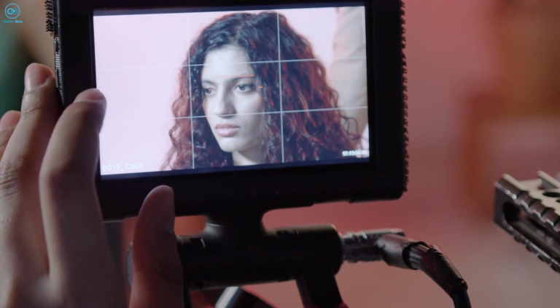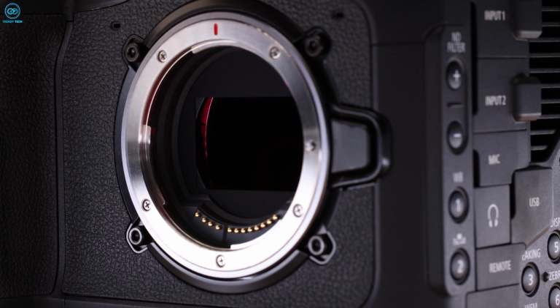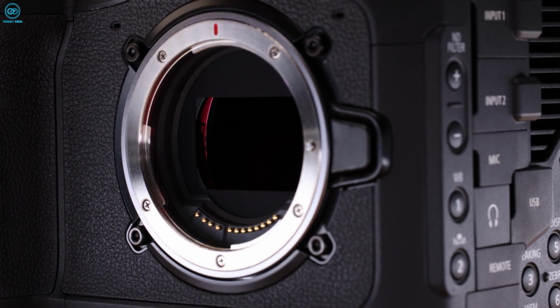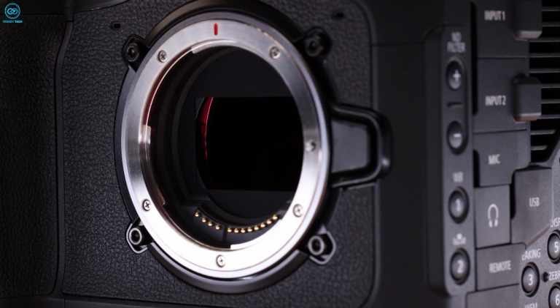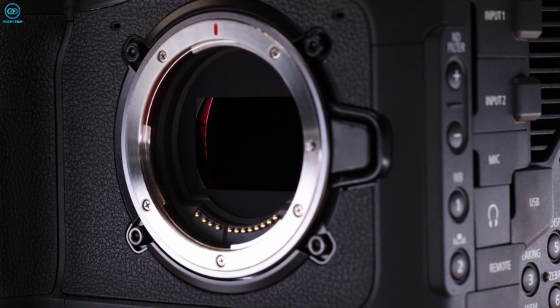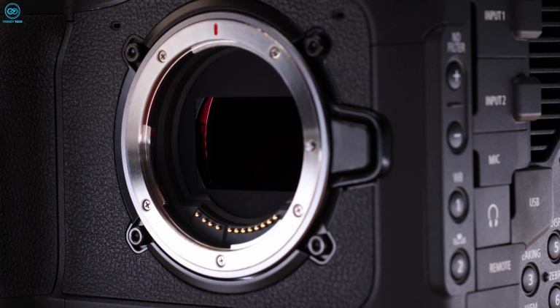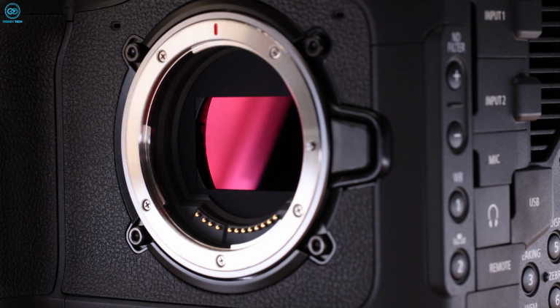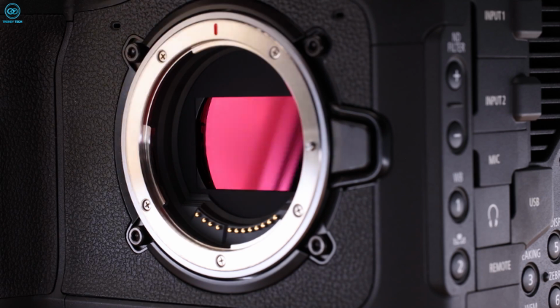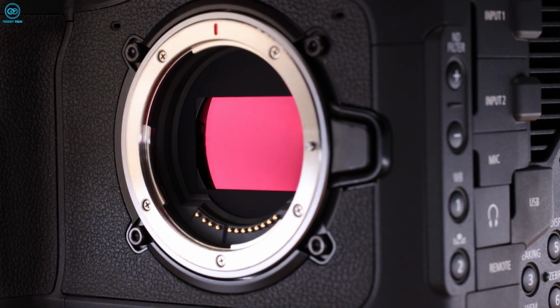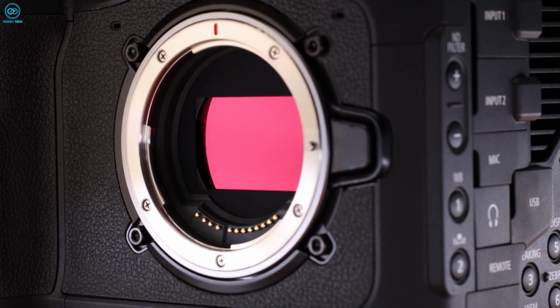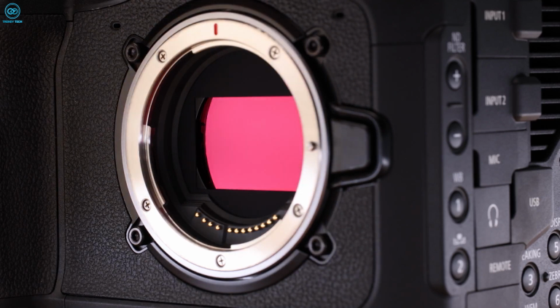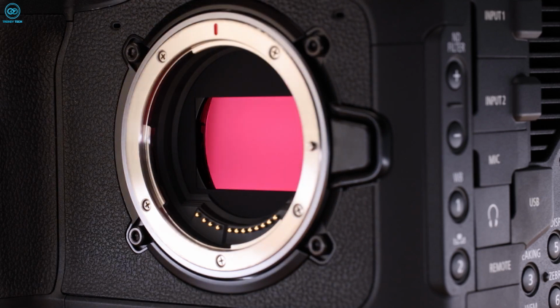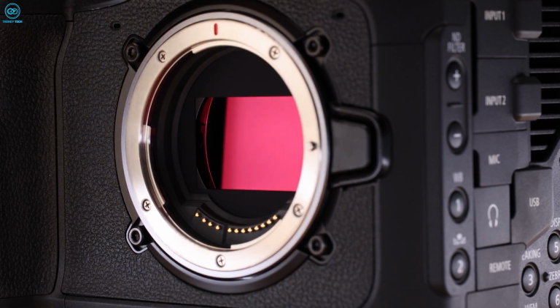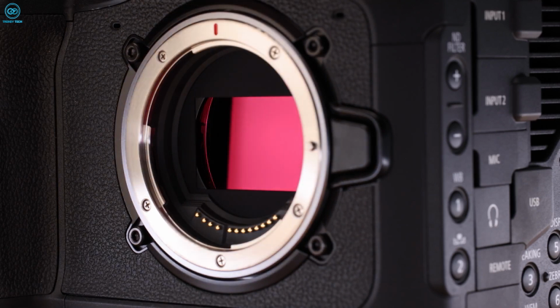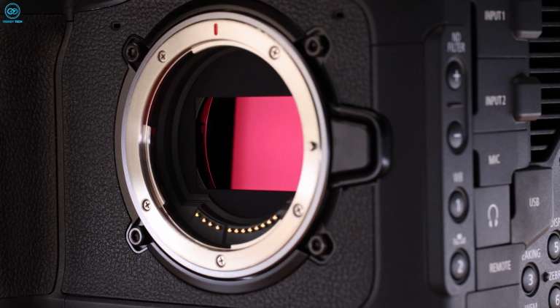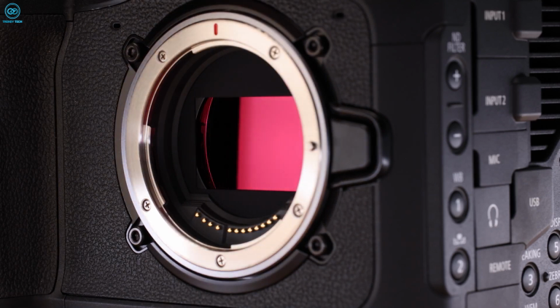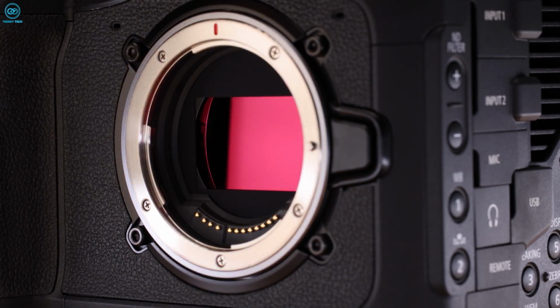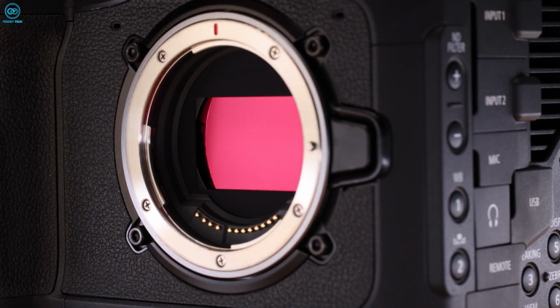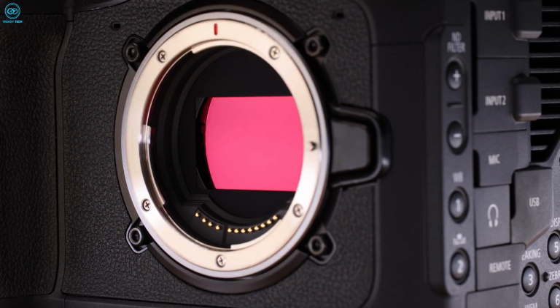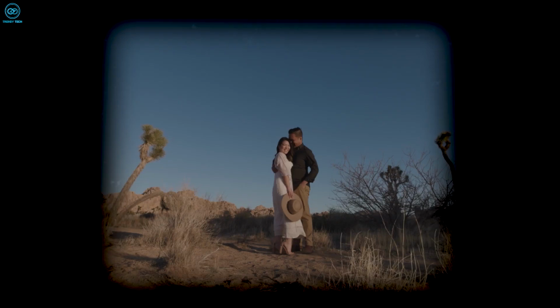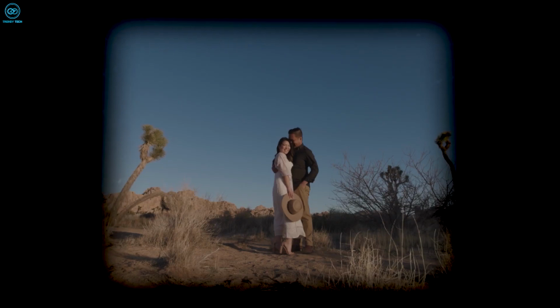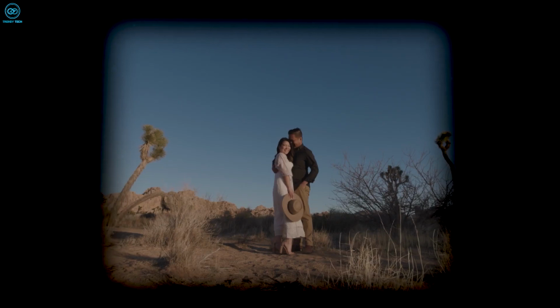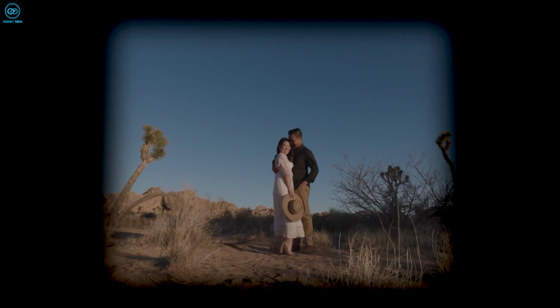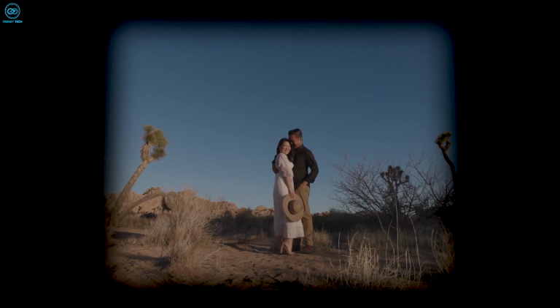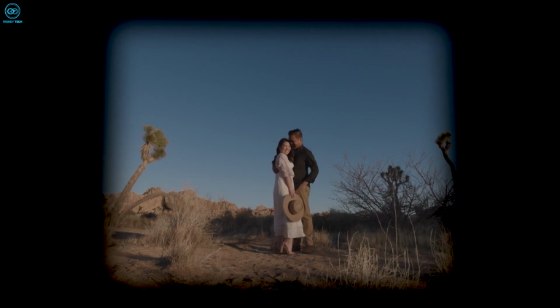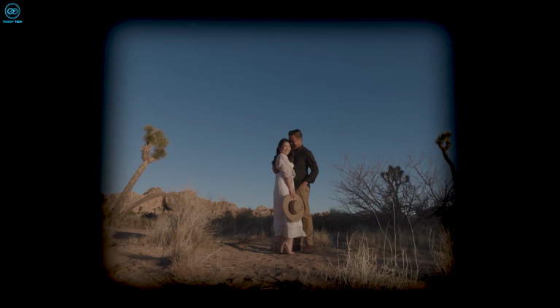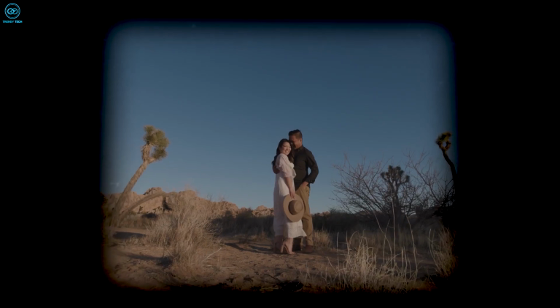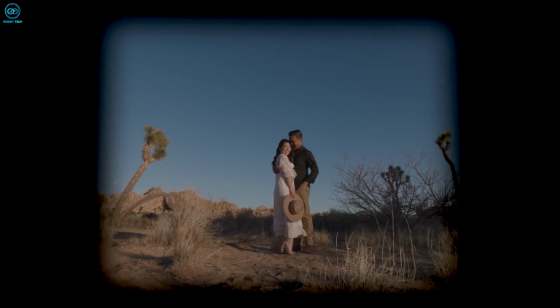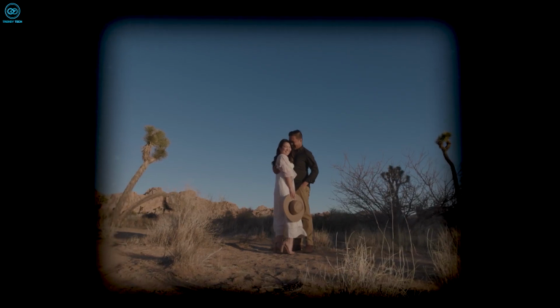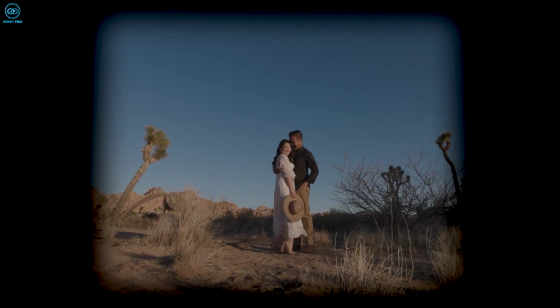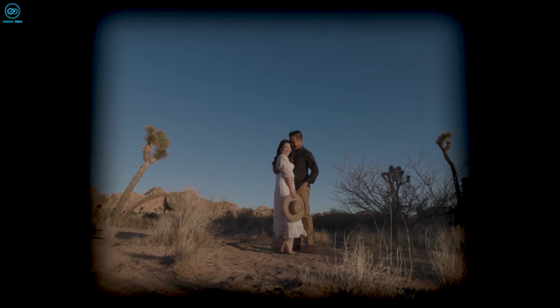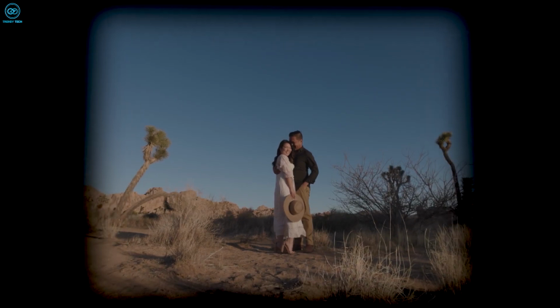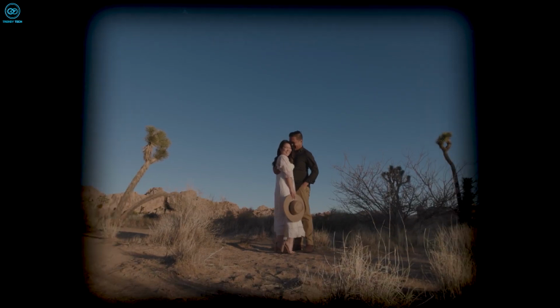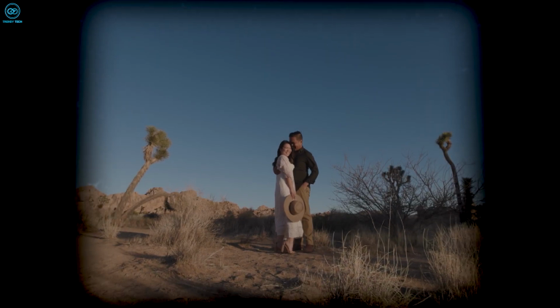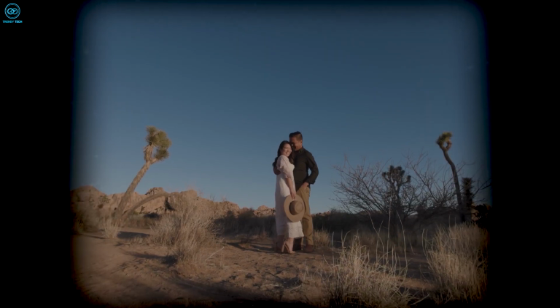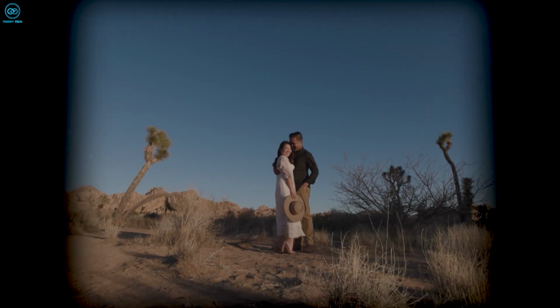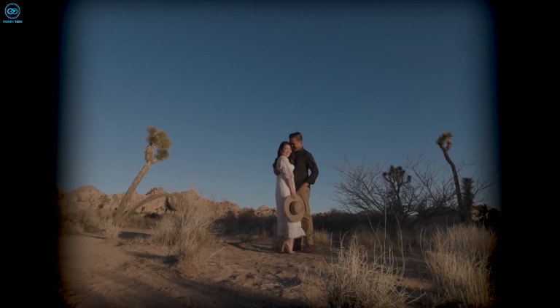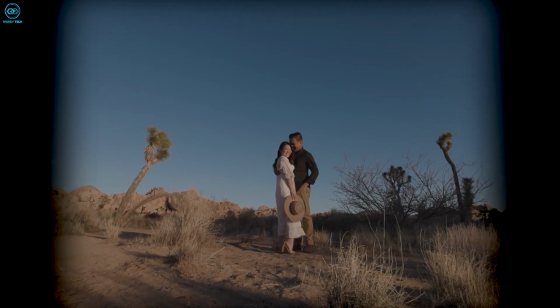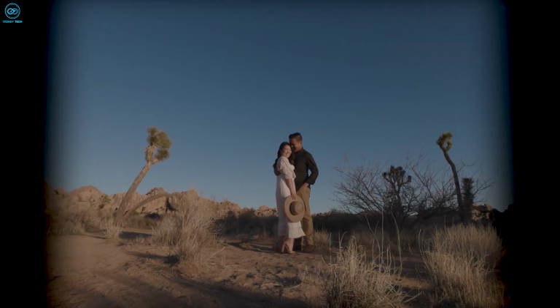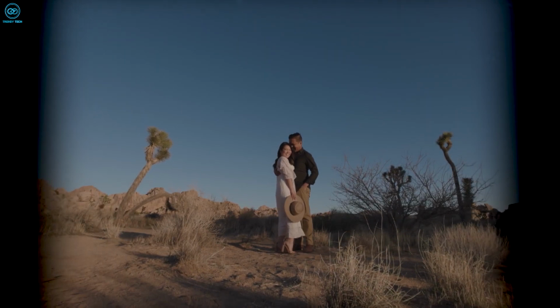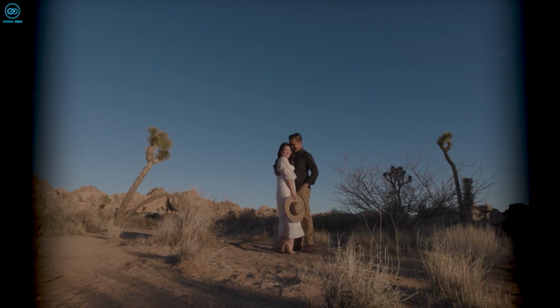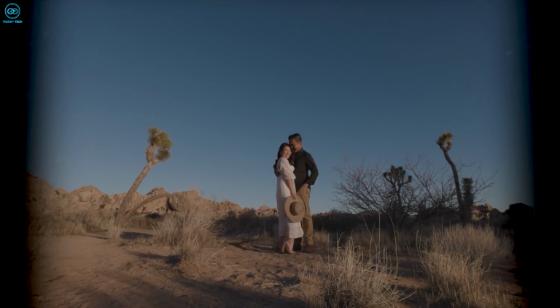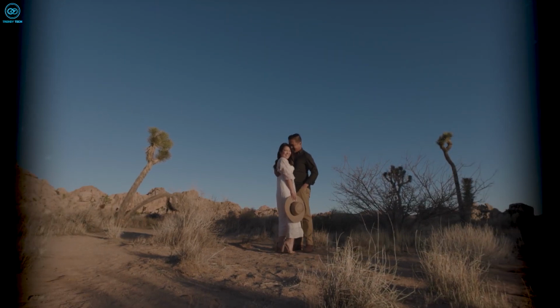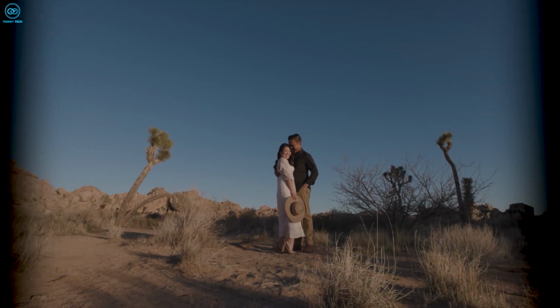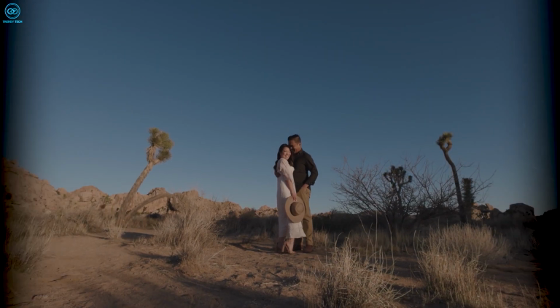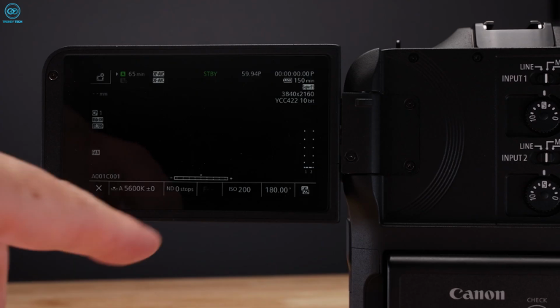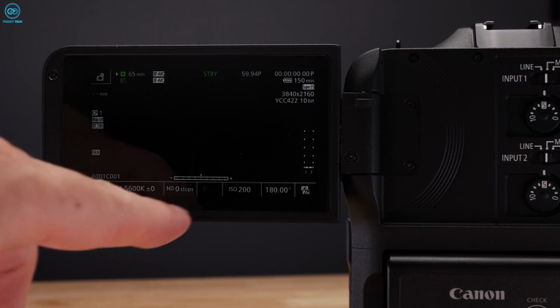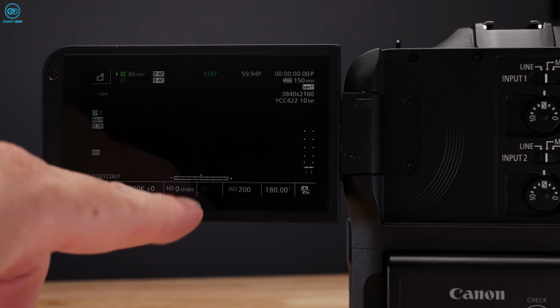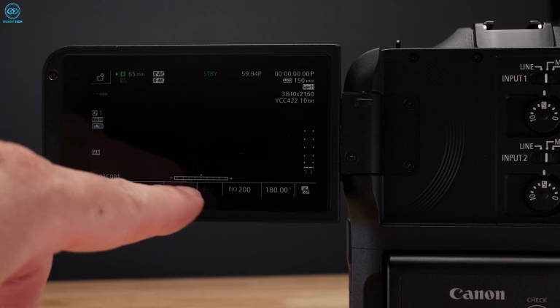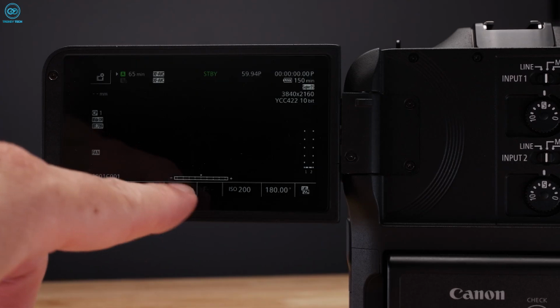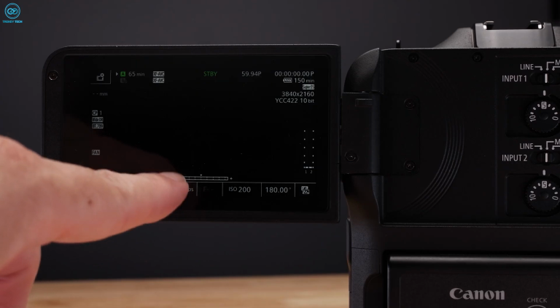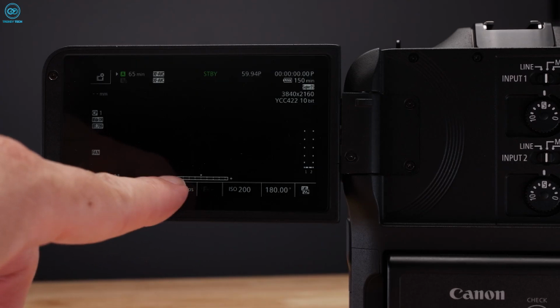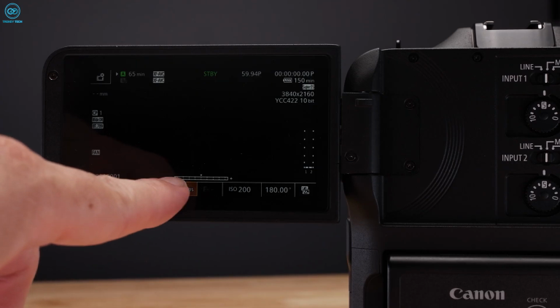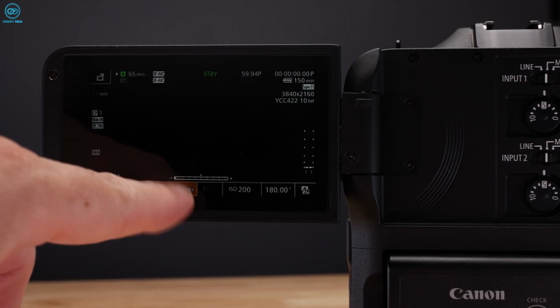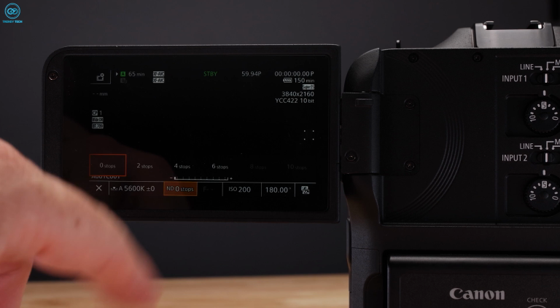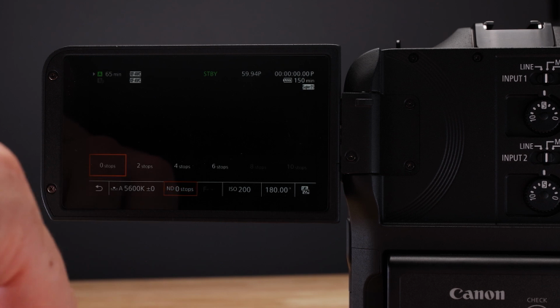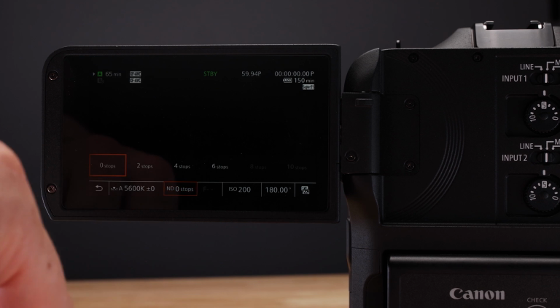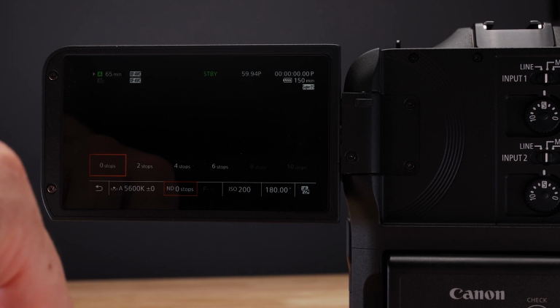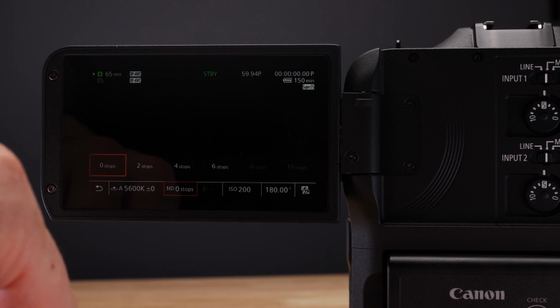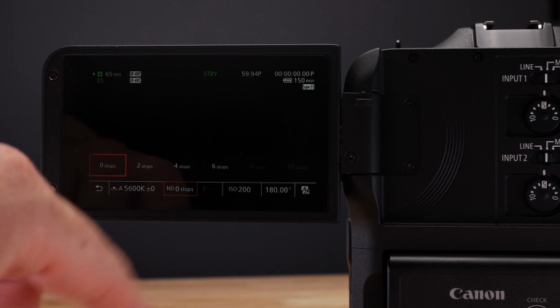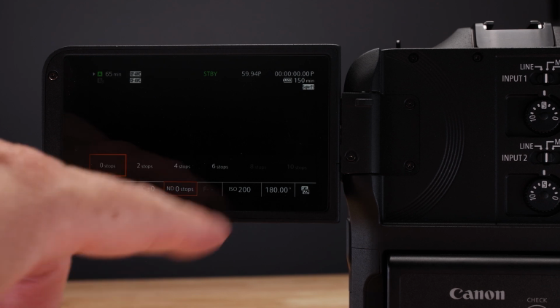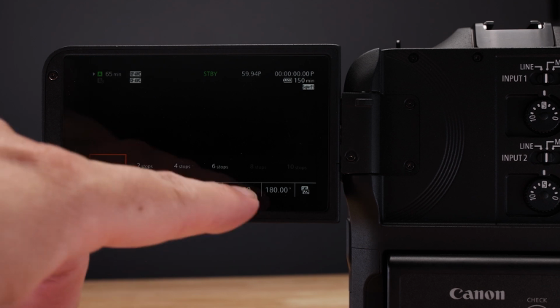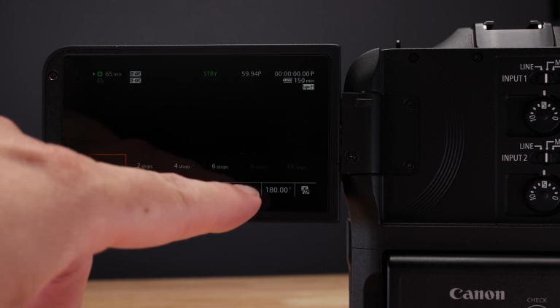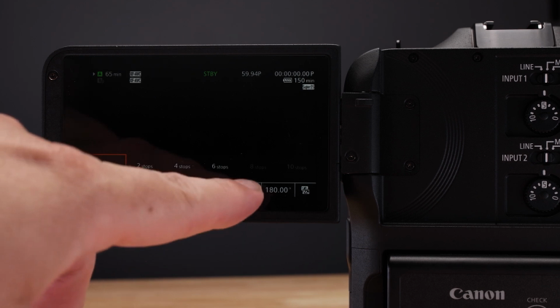With a built-in cooling fan, it can shoot high-quality 8K video for extended periods without overheating.